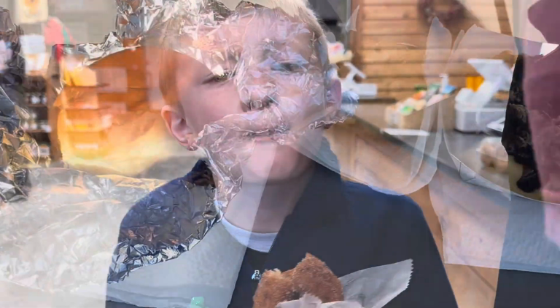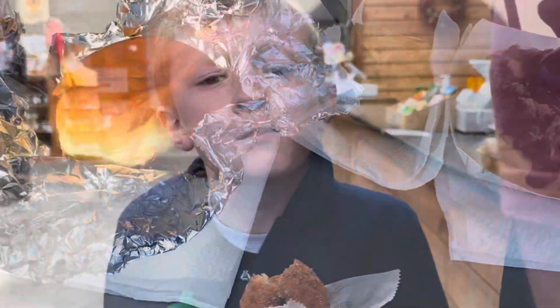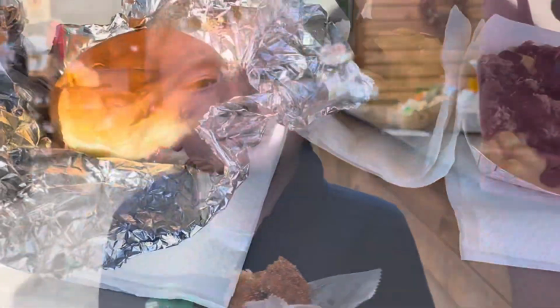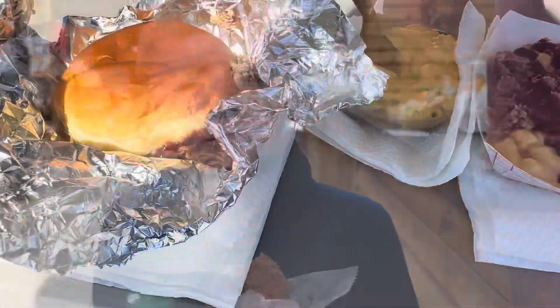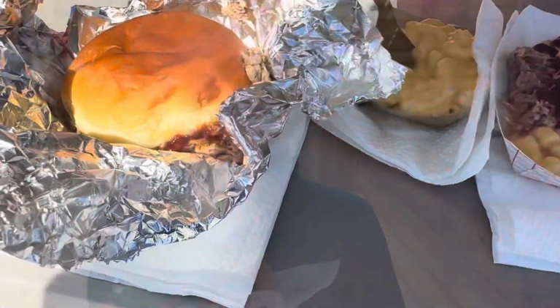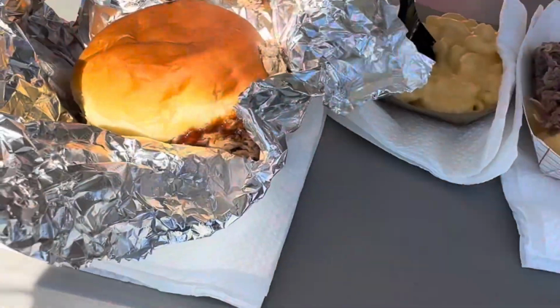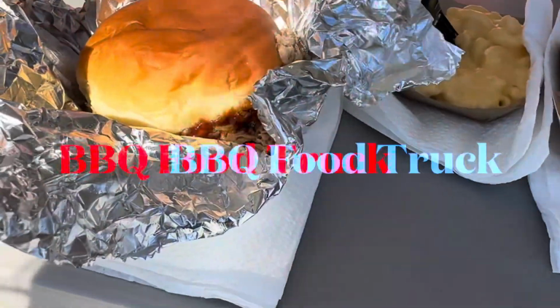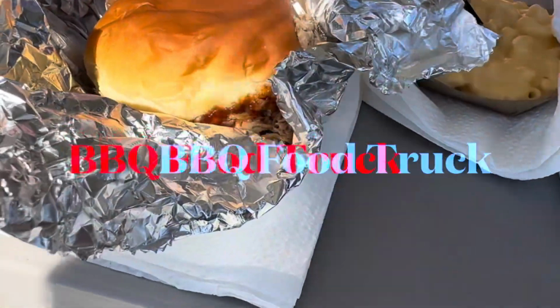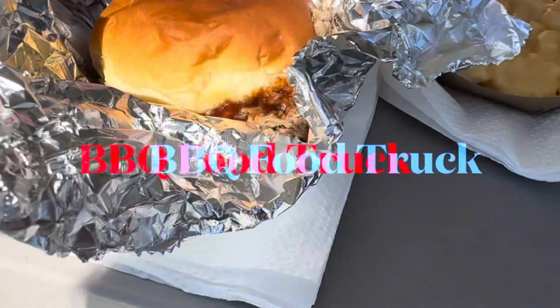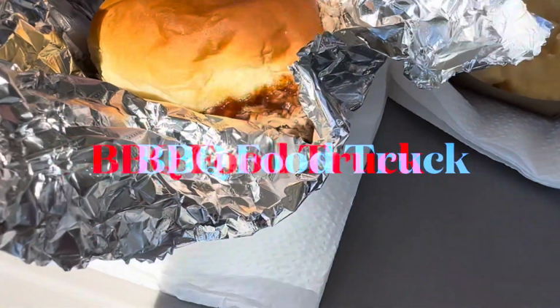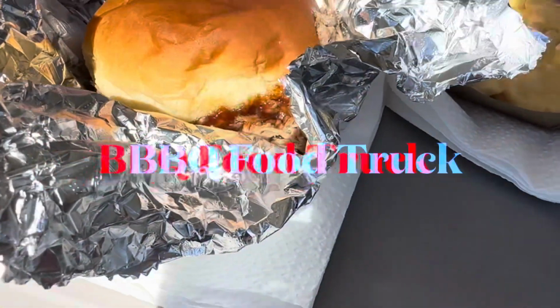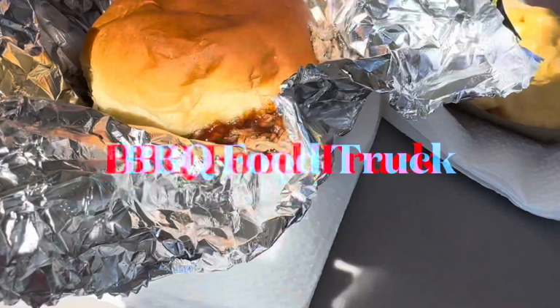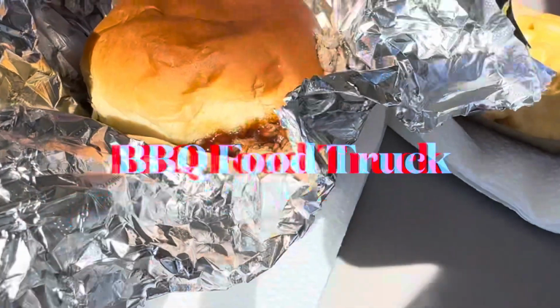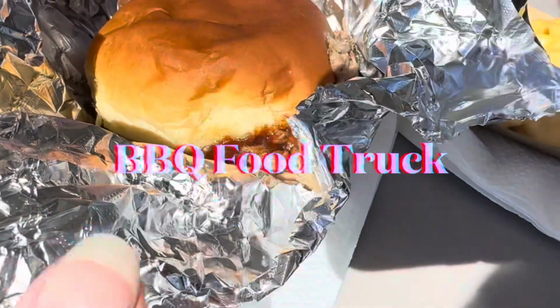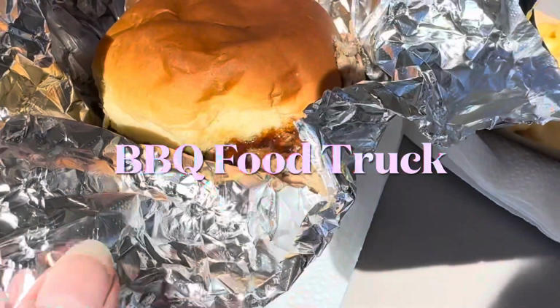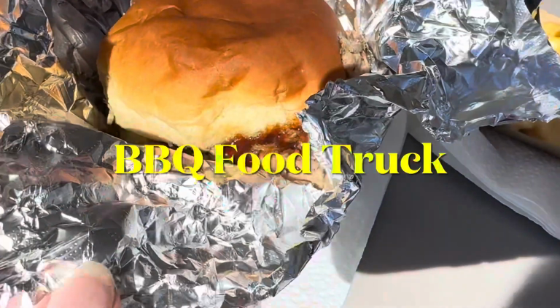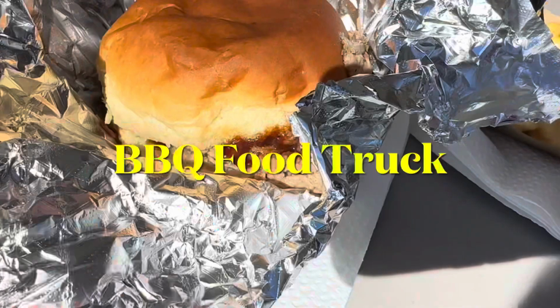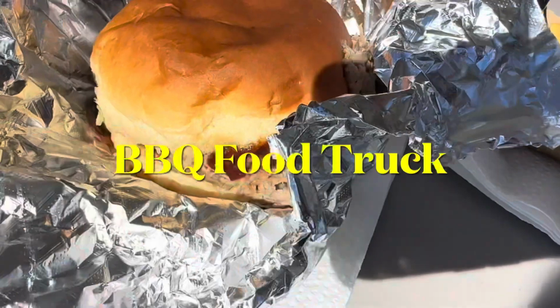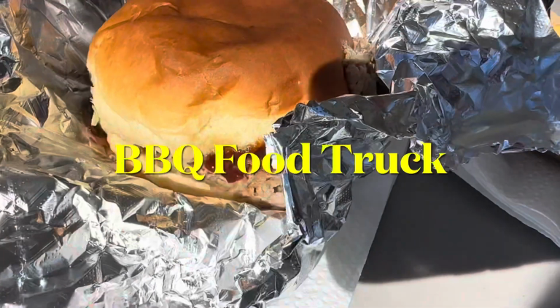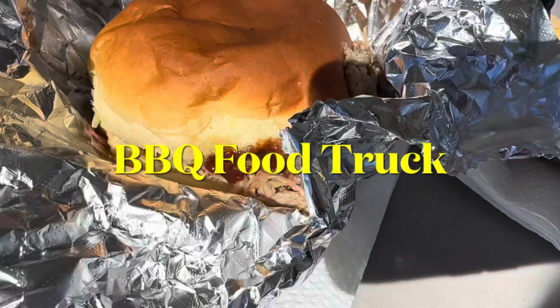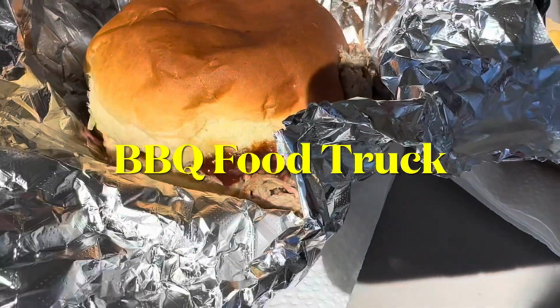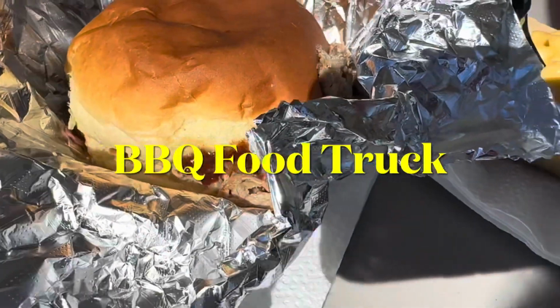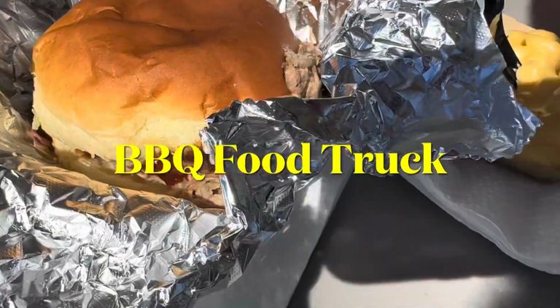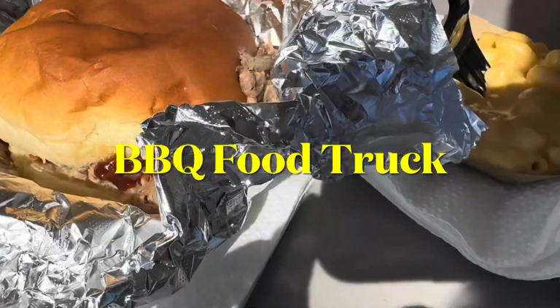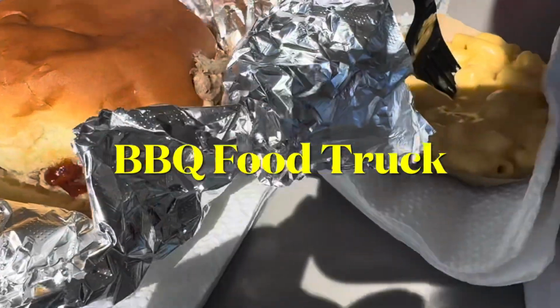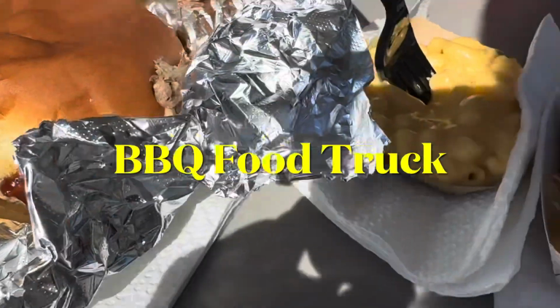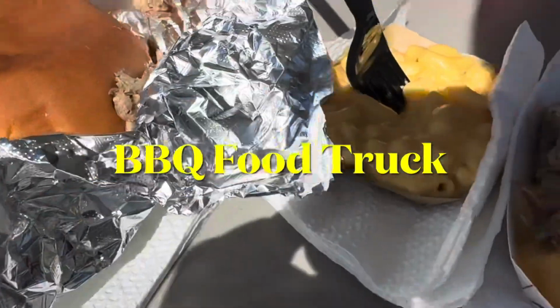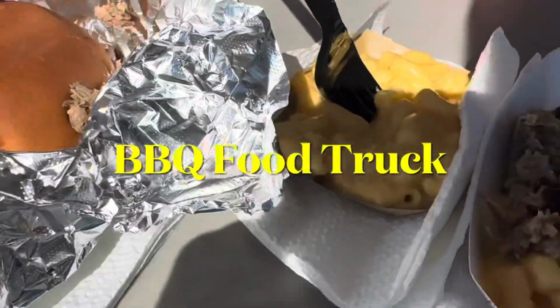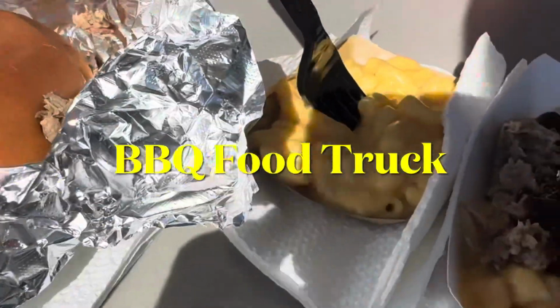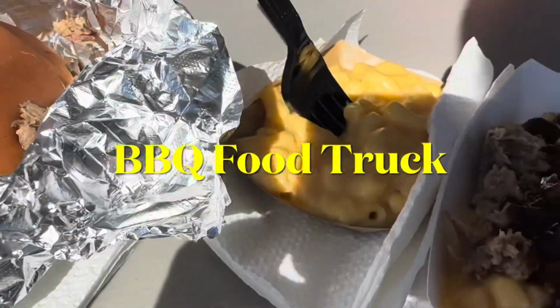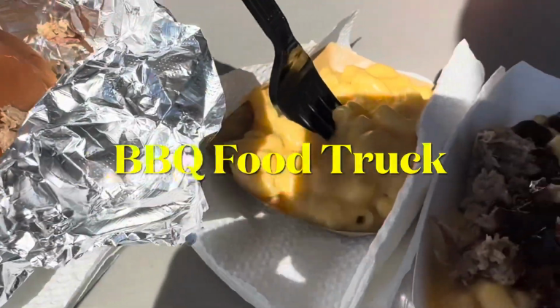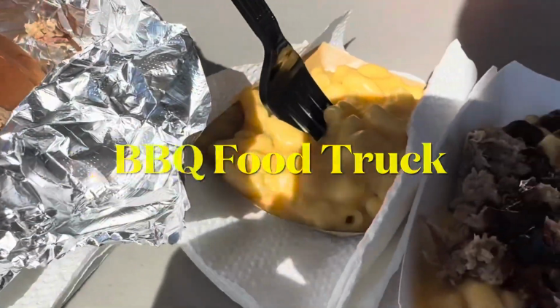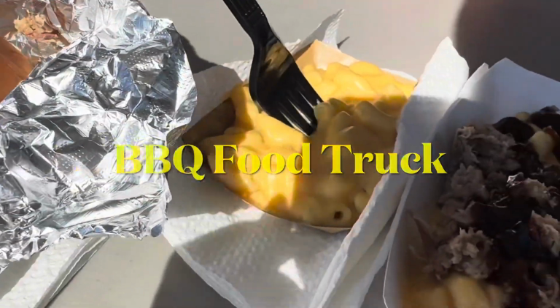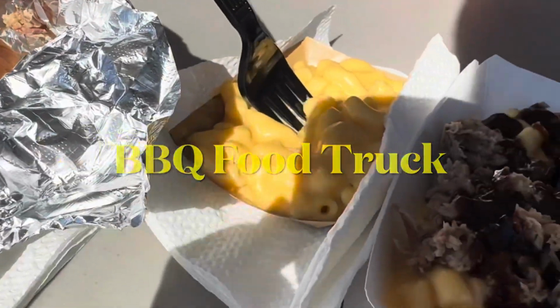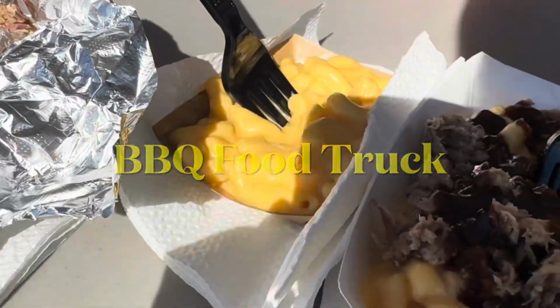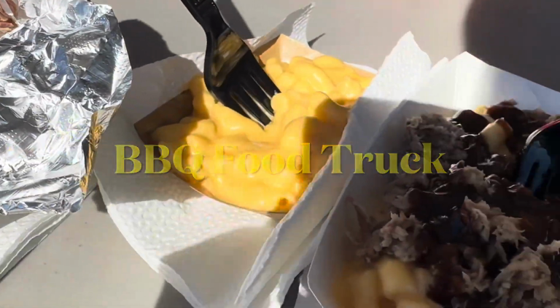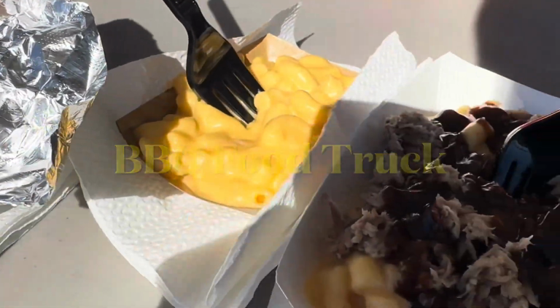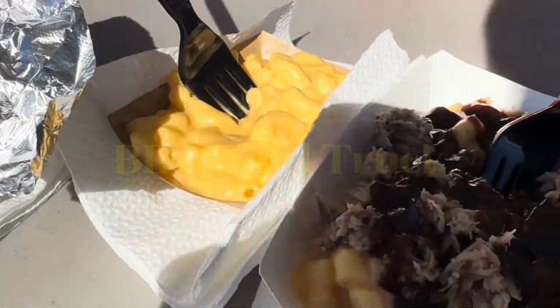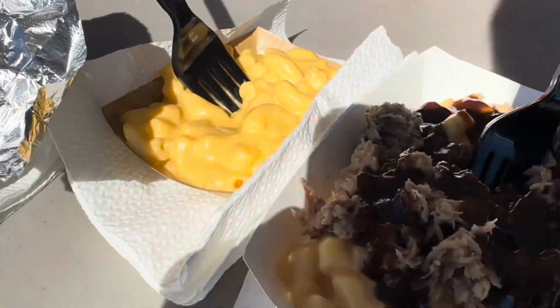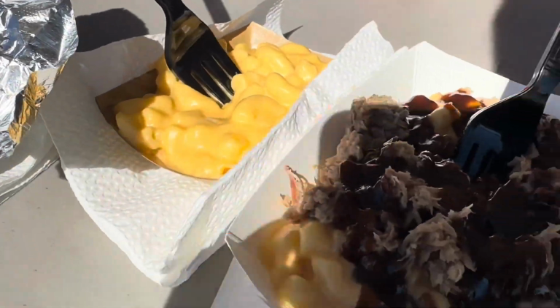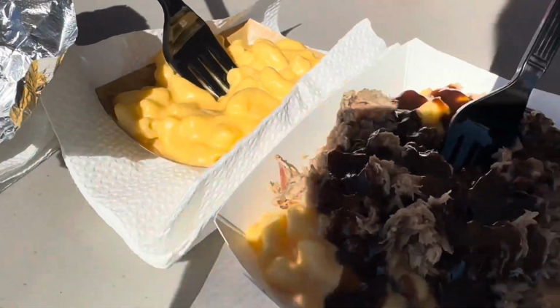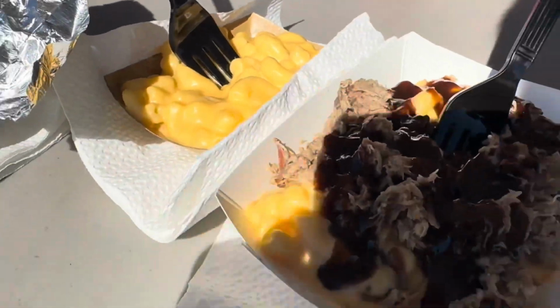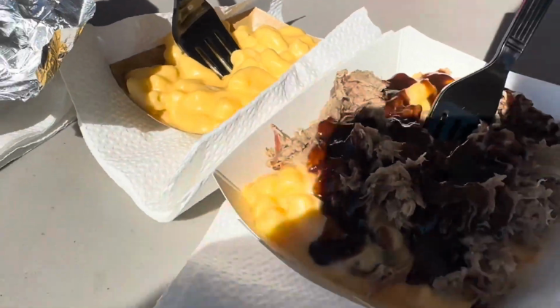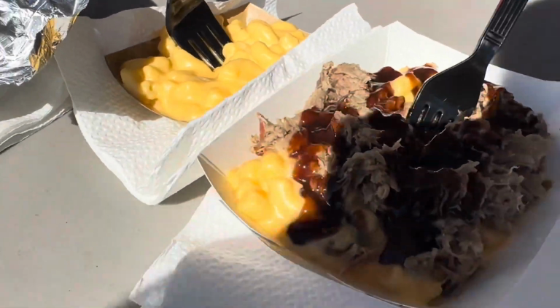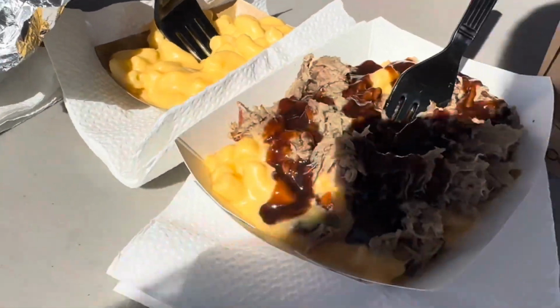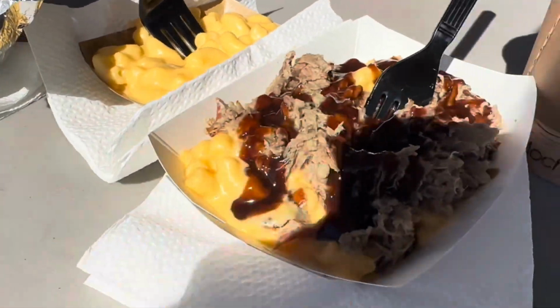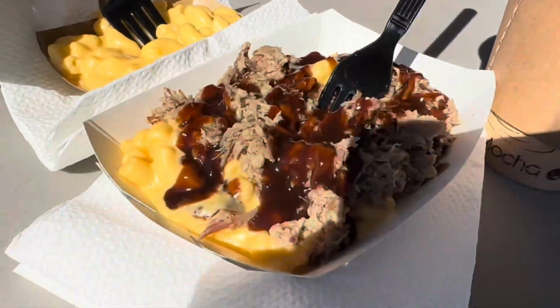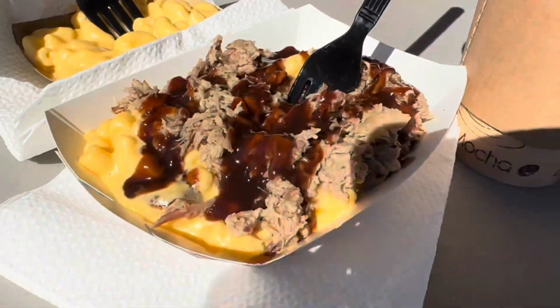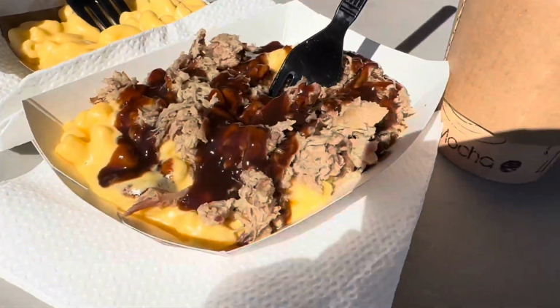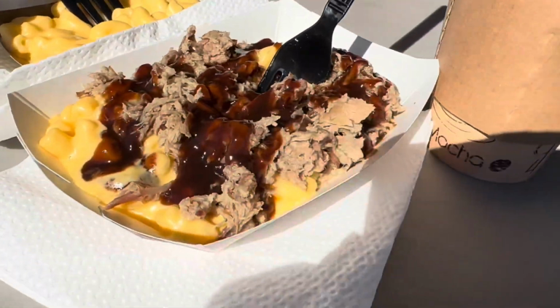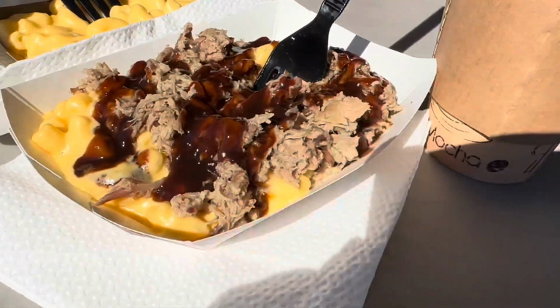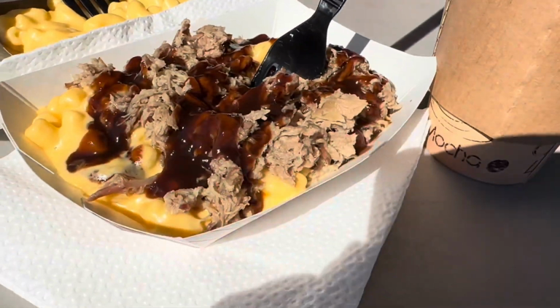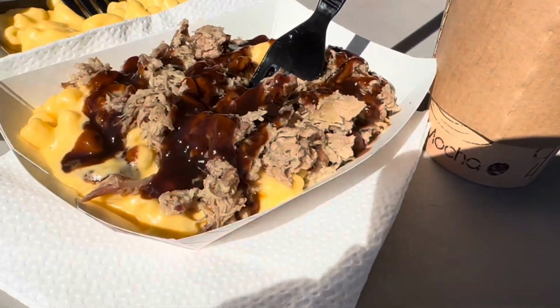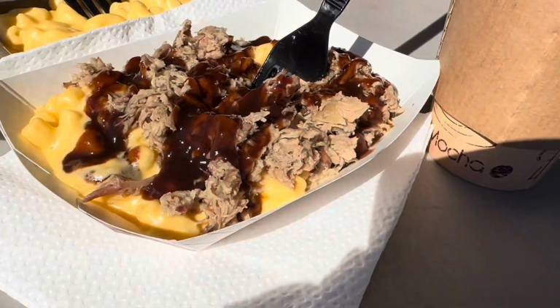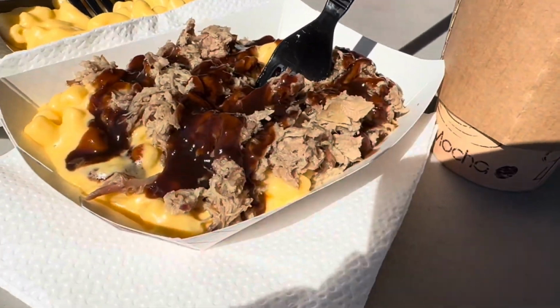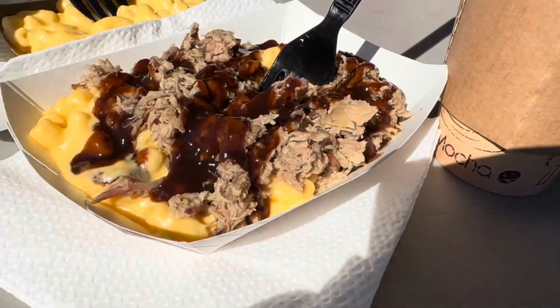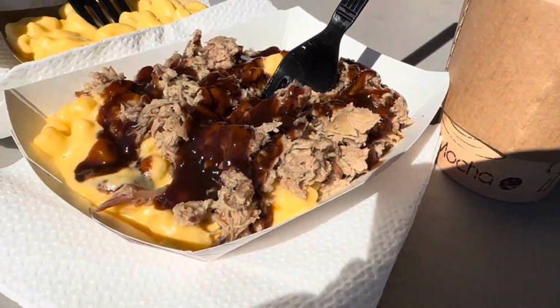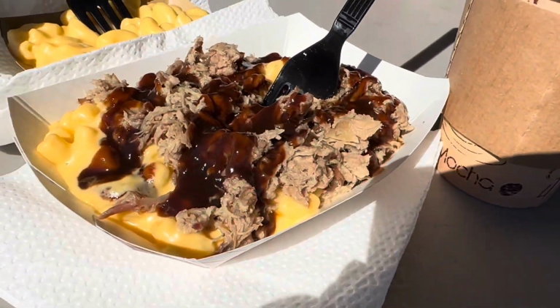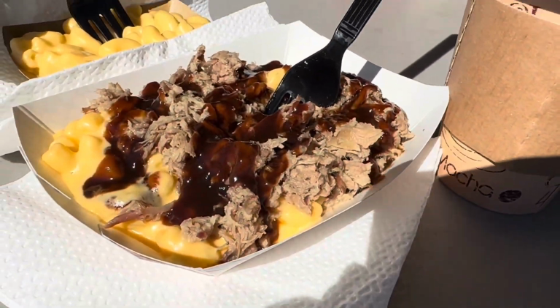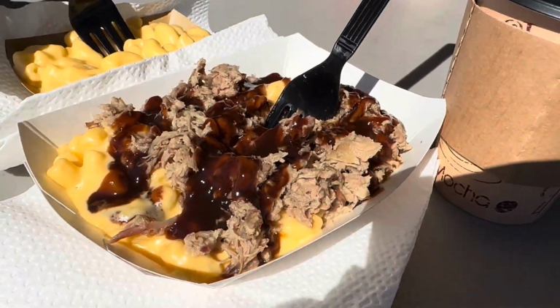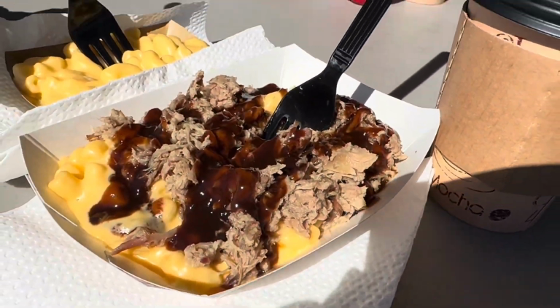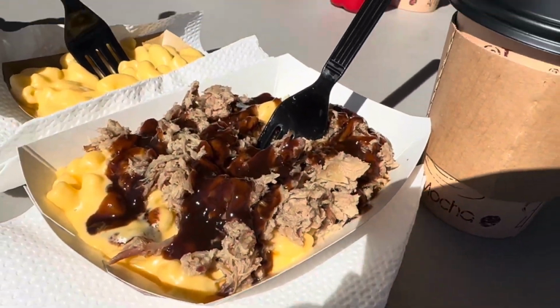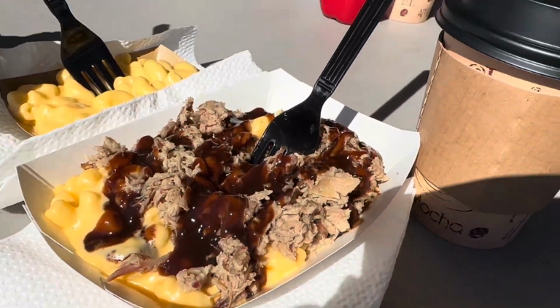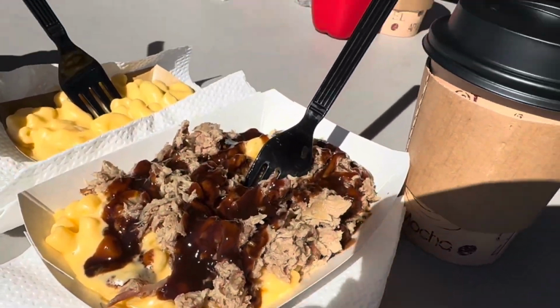We have our pork sandwich, macaroni and cheese, and barbecue macaroni and cheese.